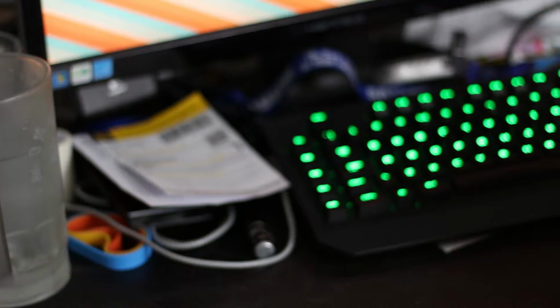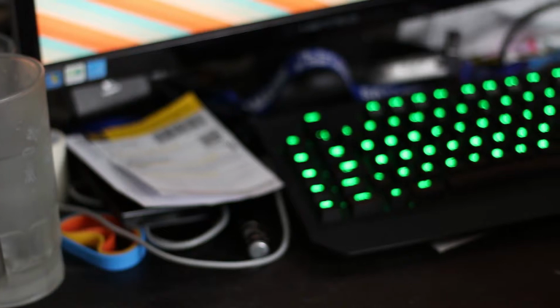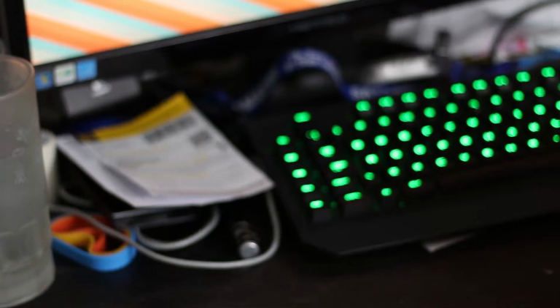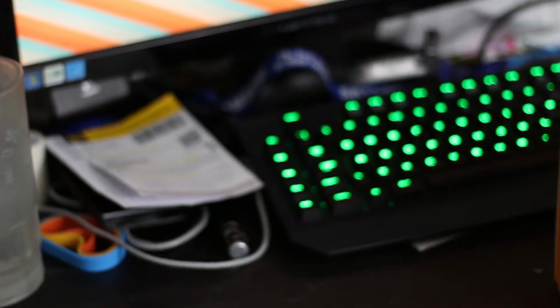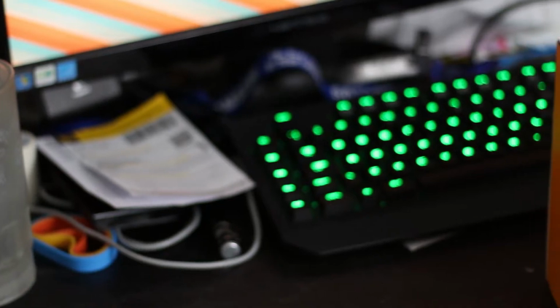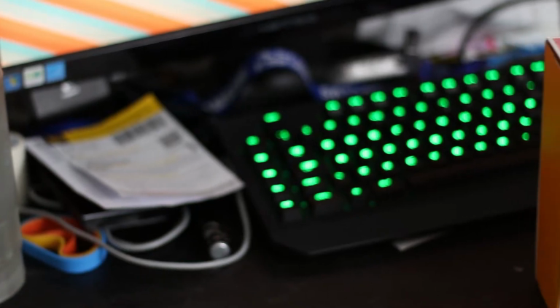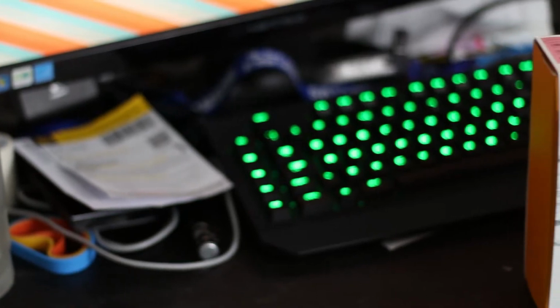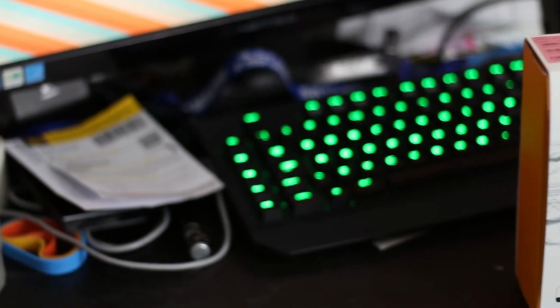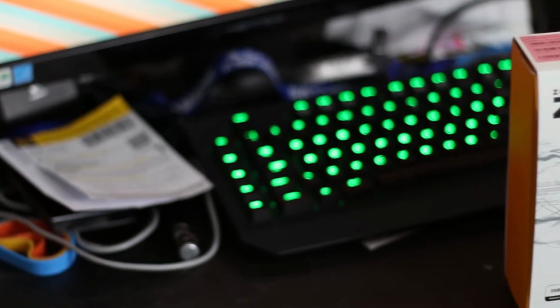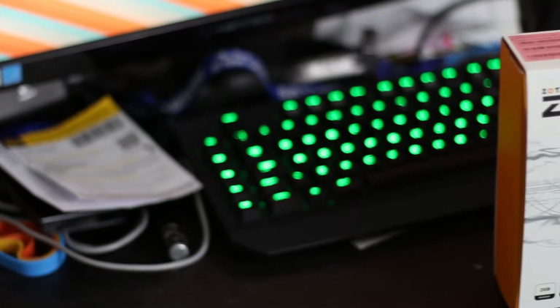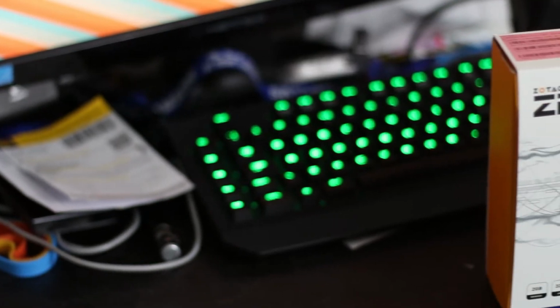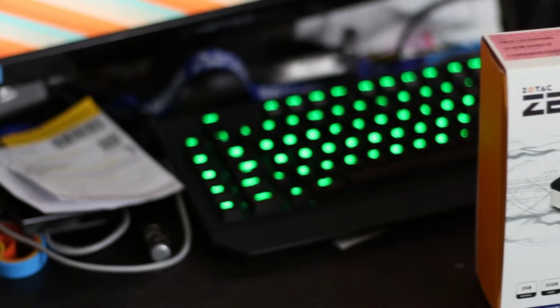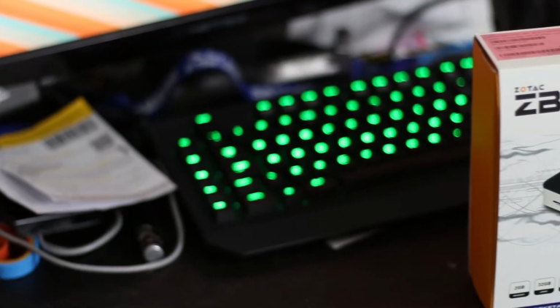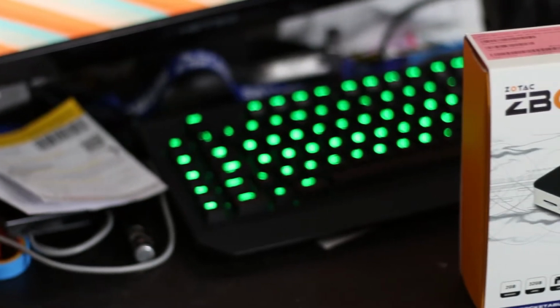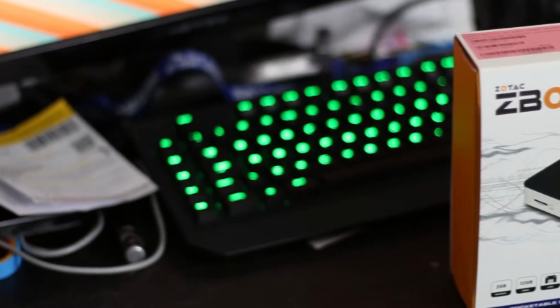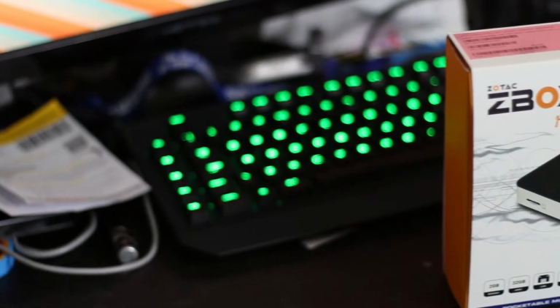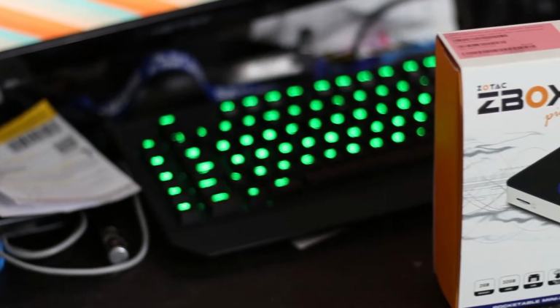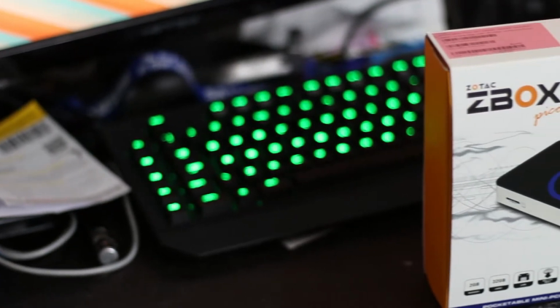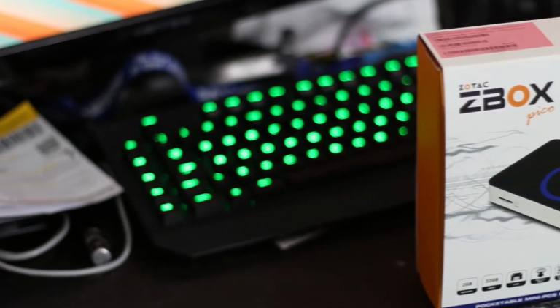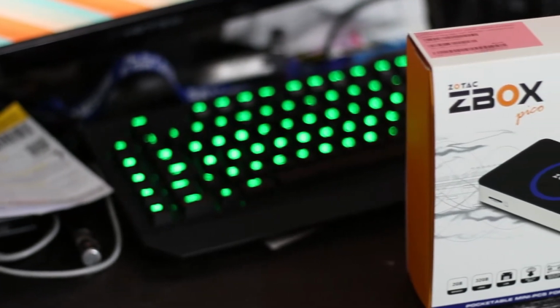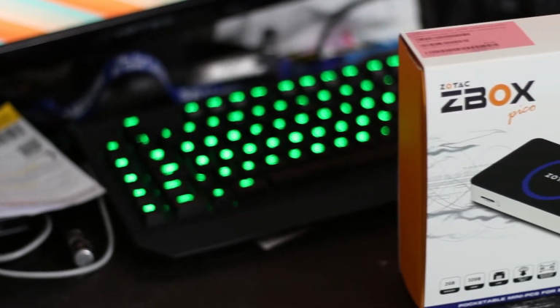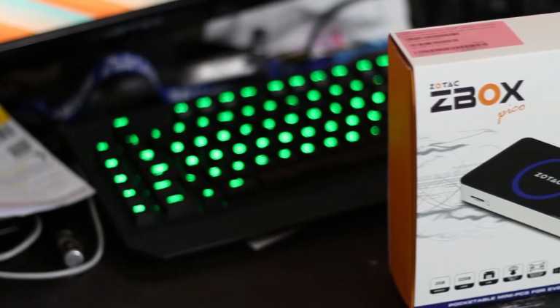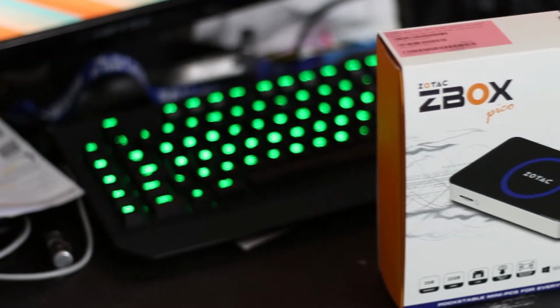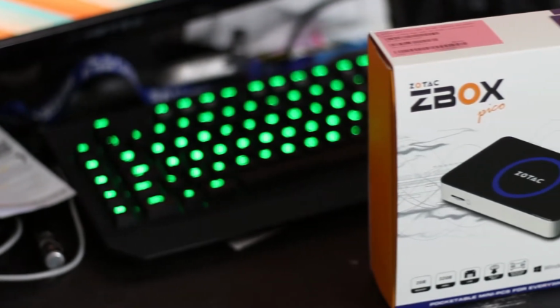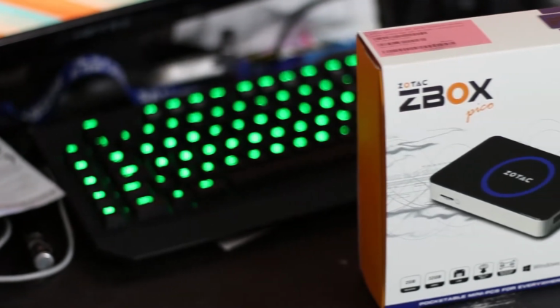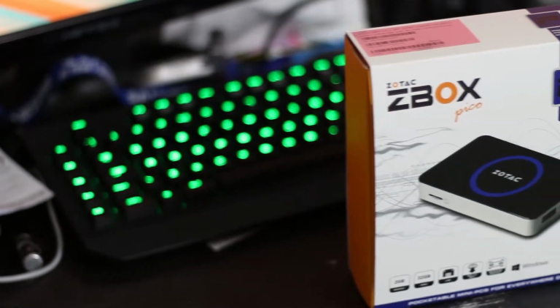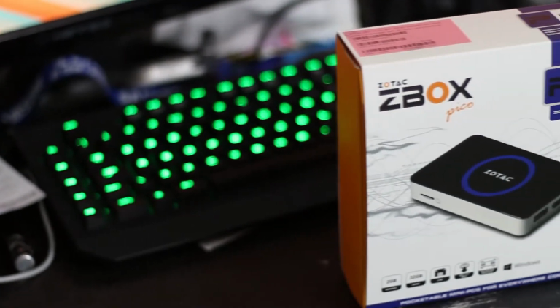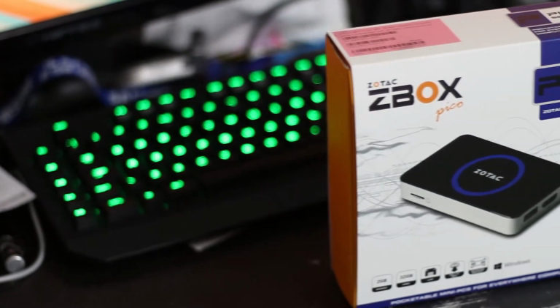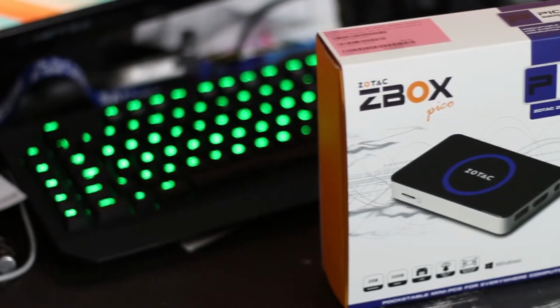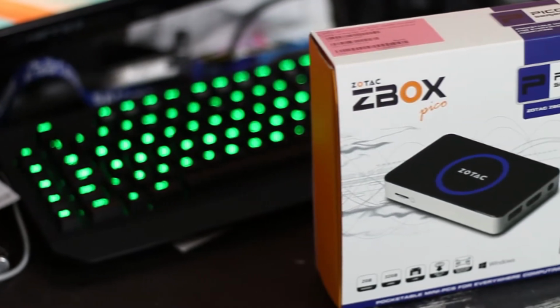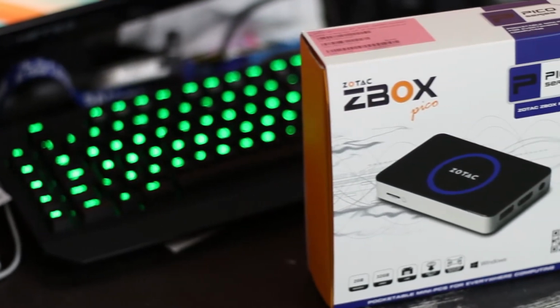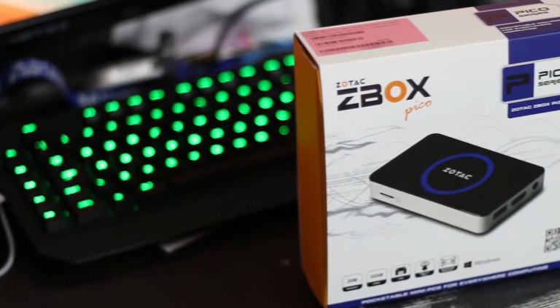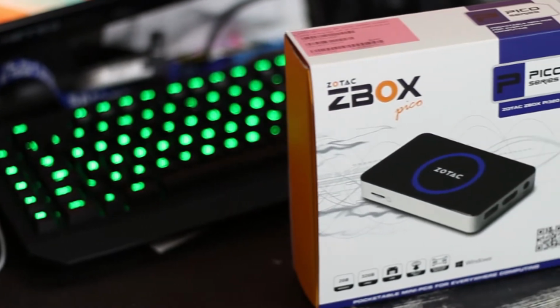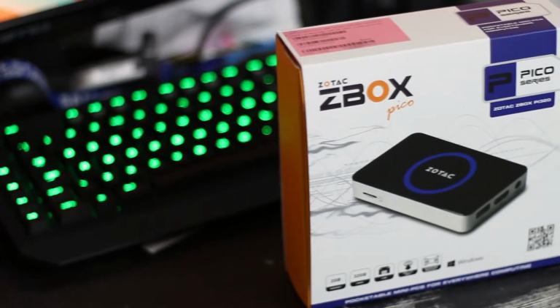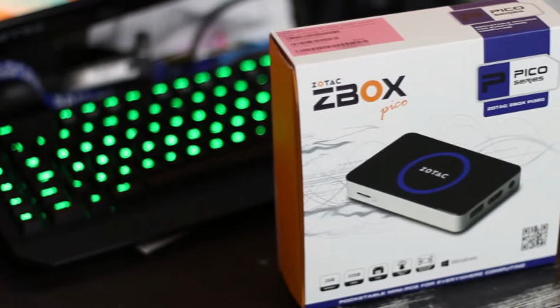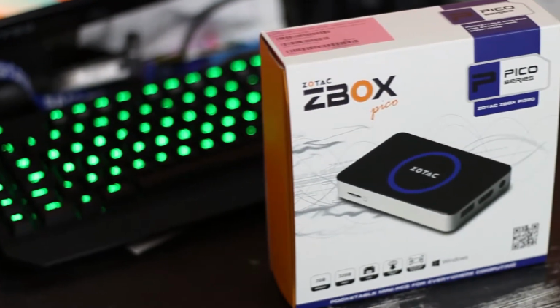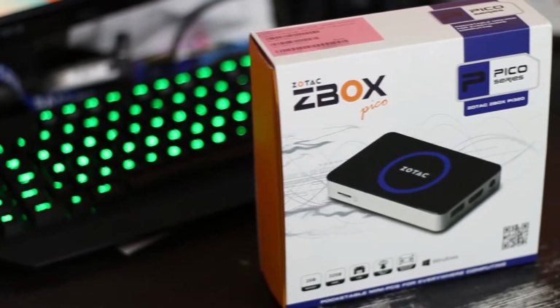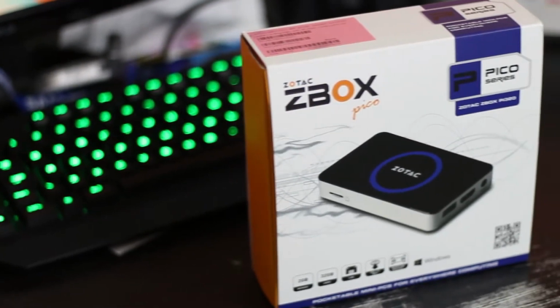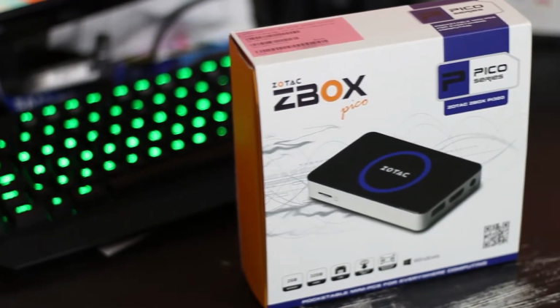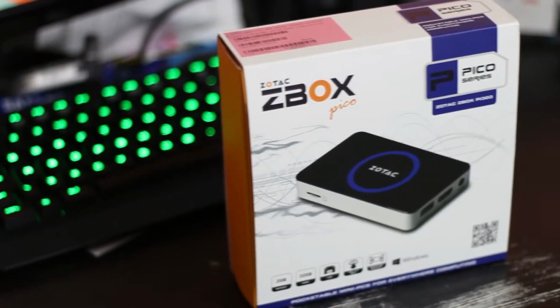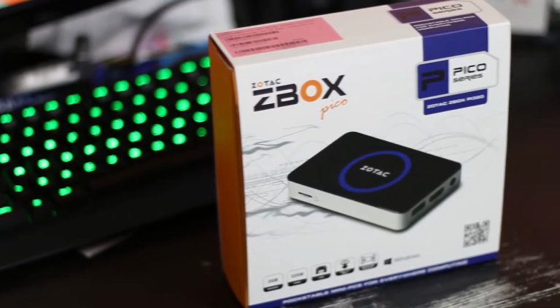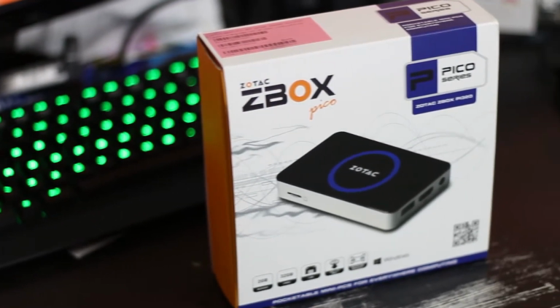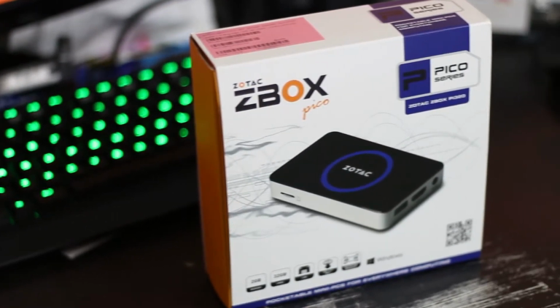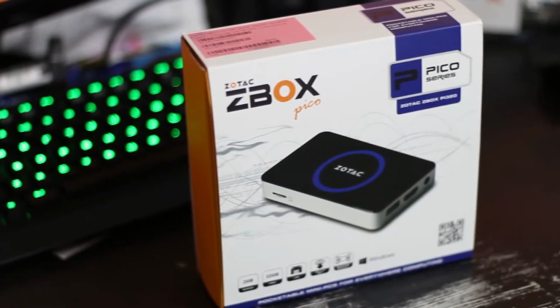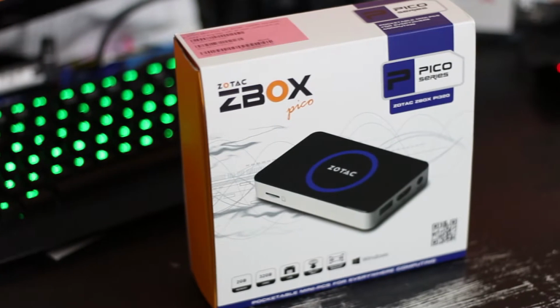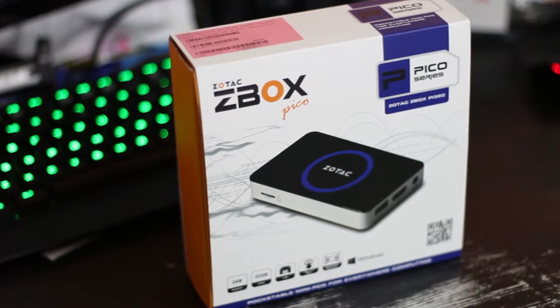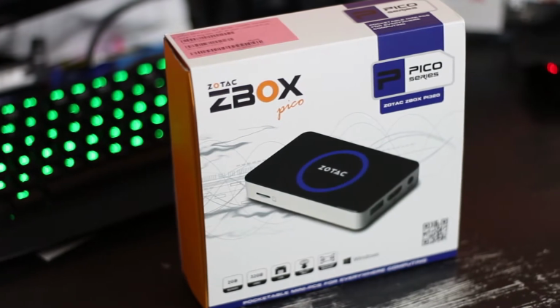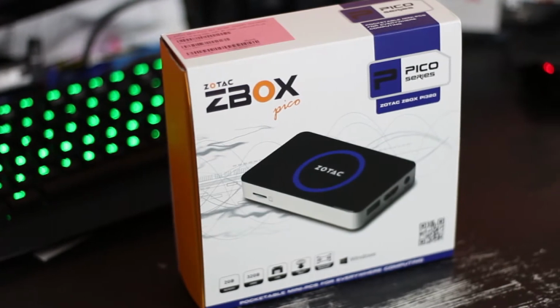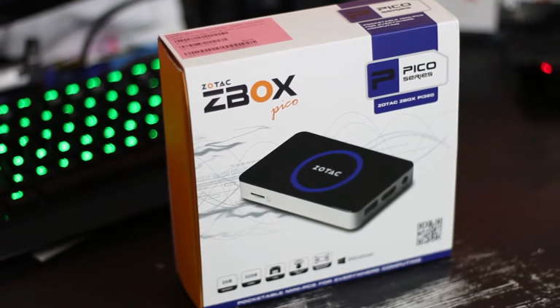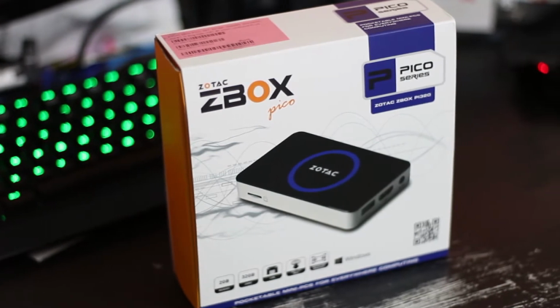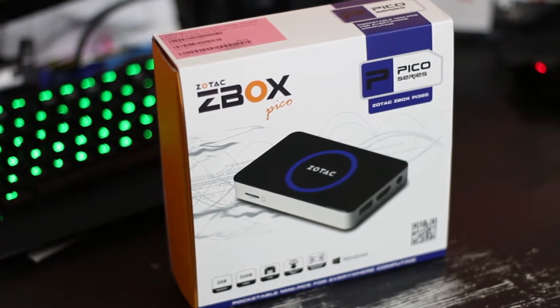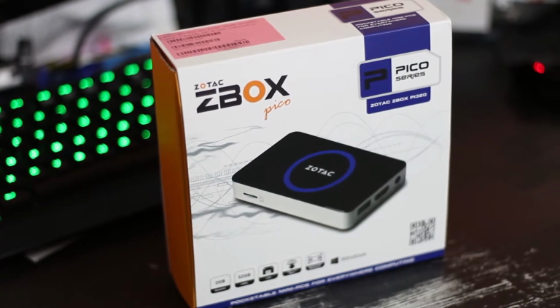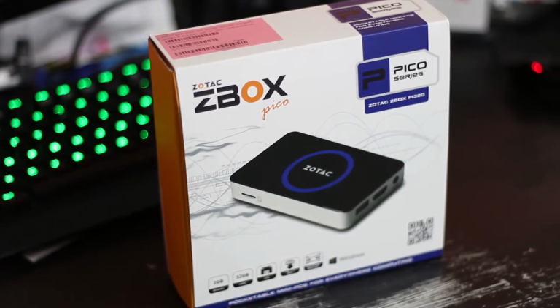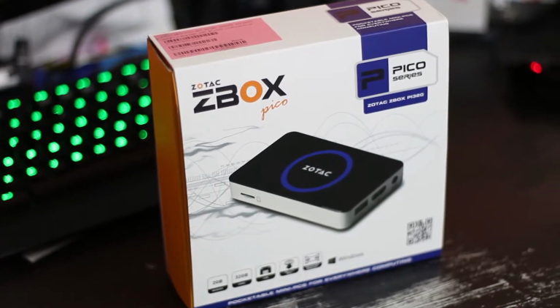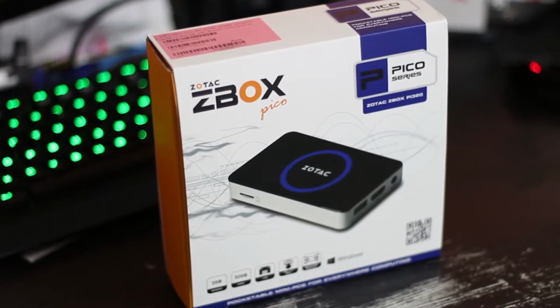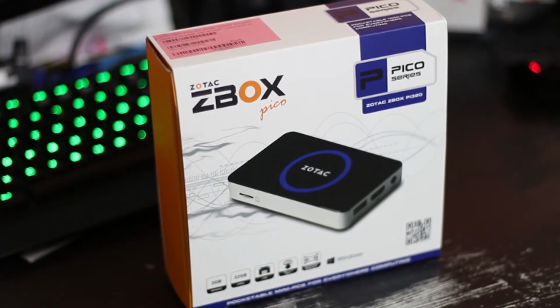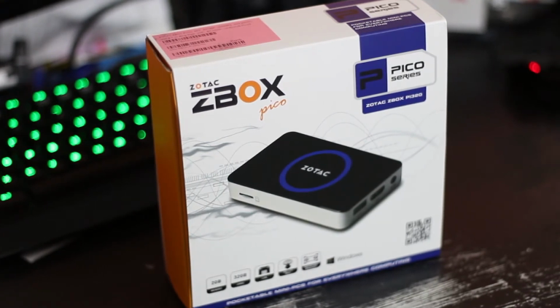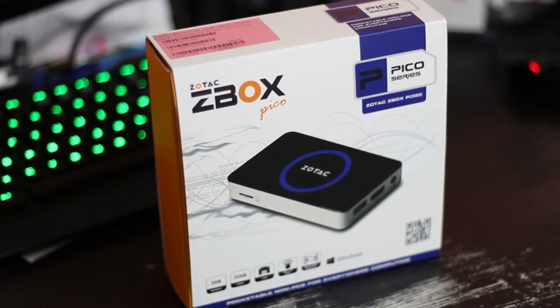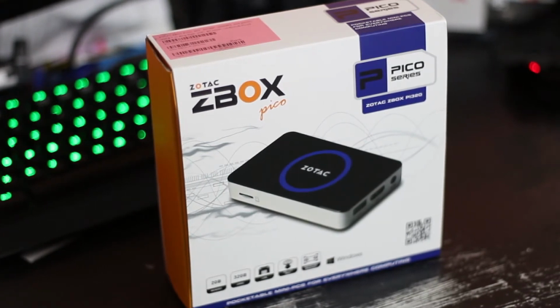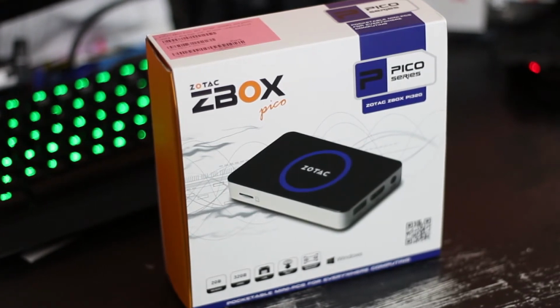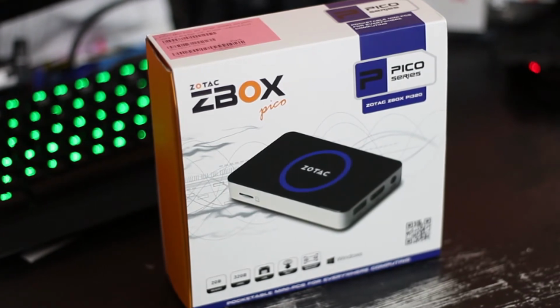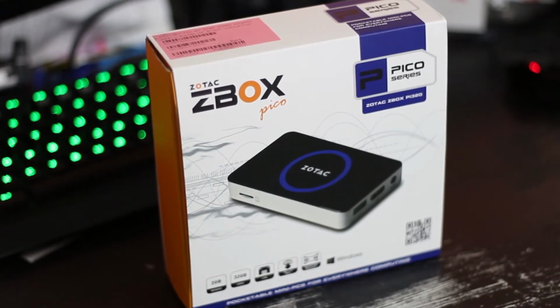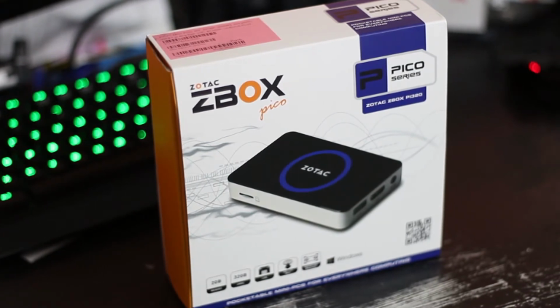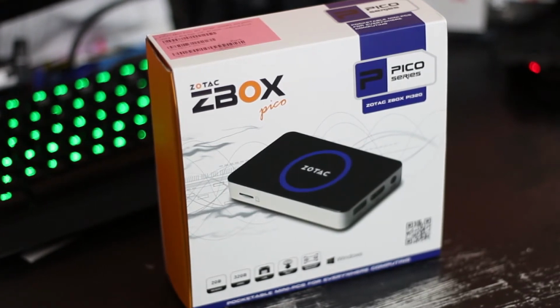The Zotac Pico is one of the most awesome little mini PCs in the world. It's basically the size of two 2.5 inch hard drives and it's a quad core.